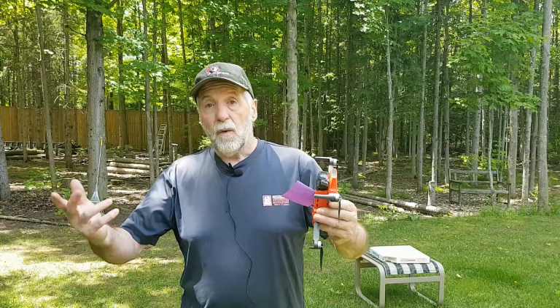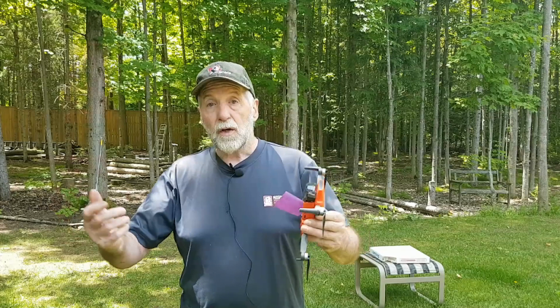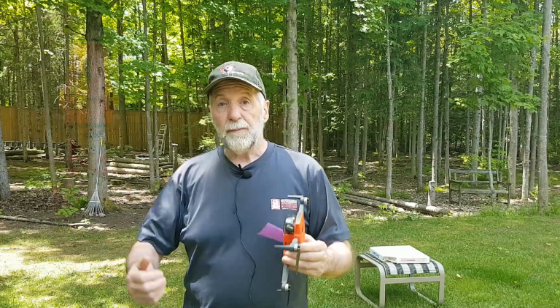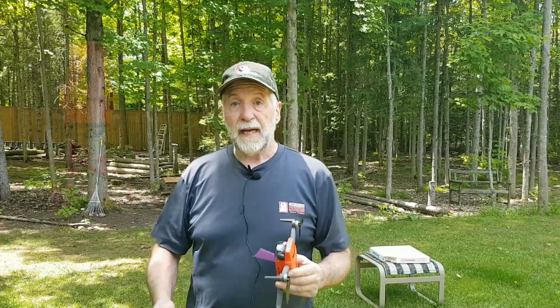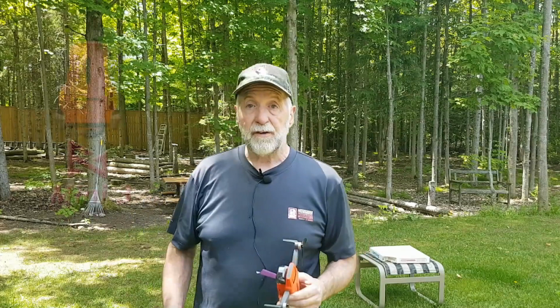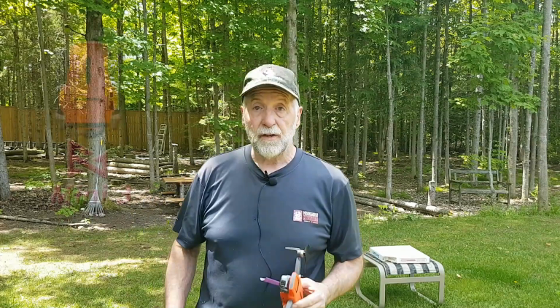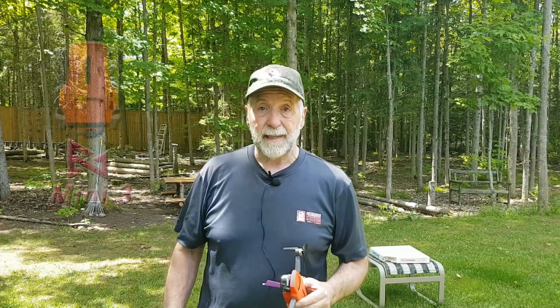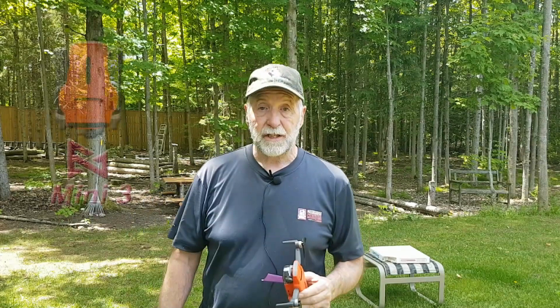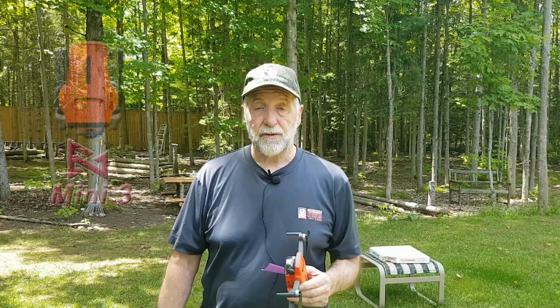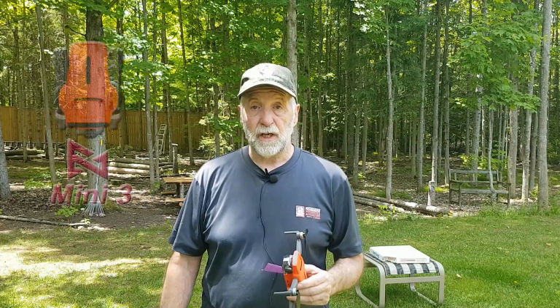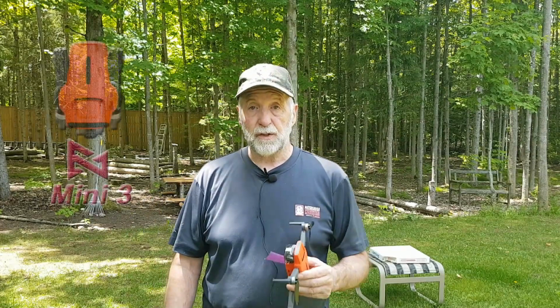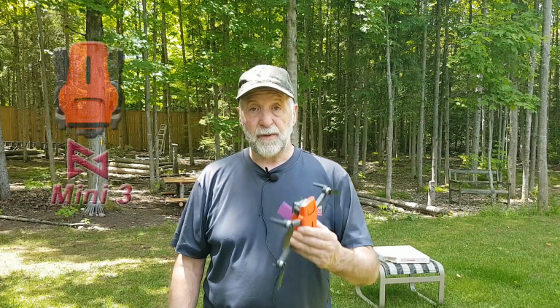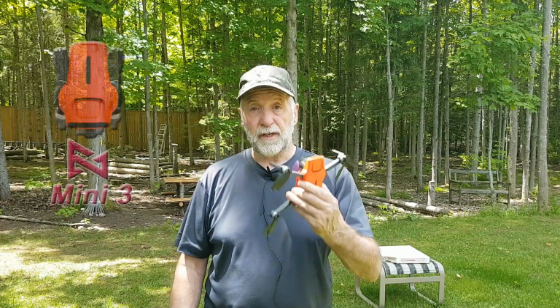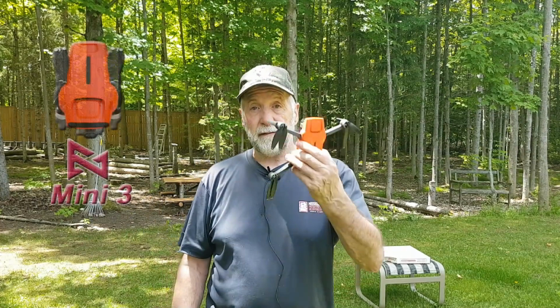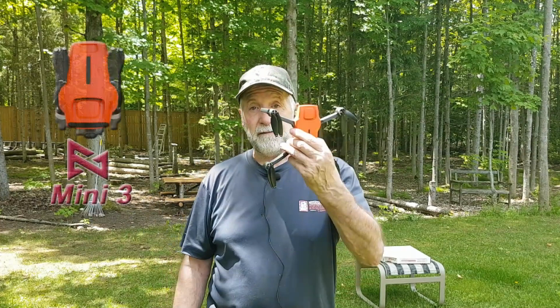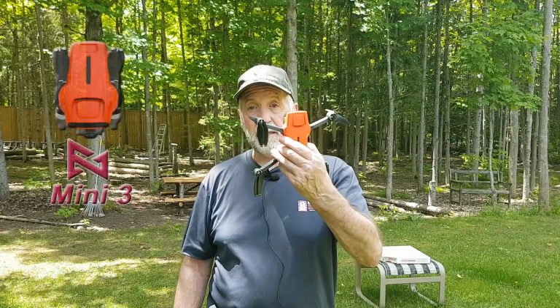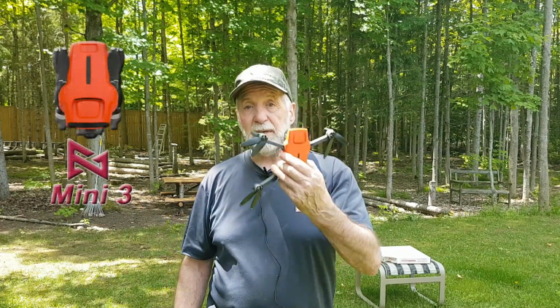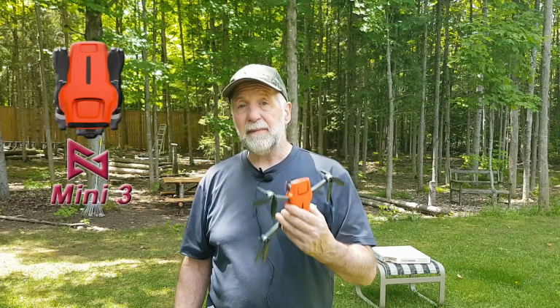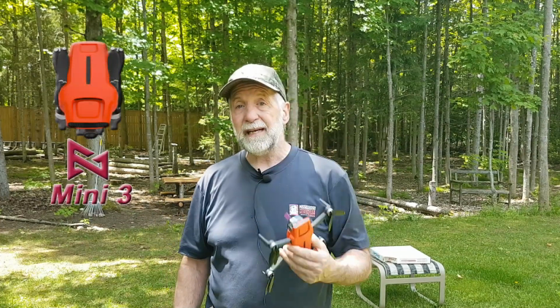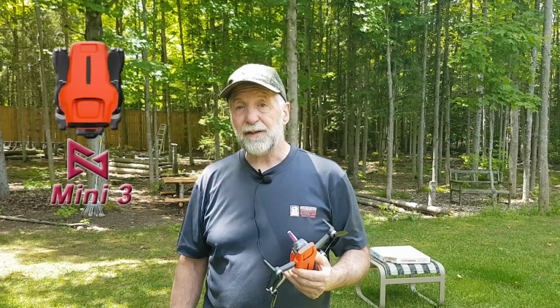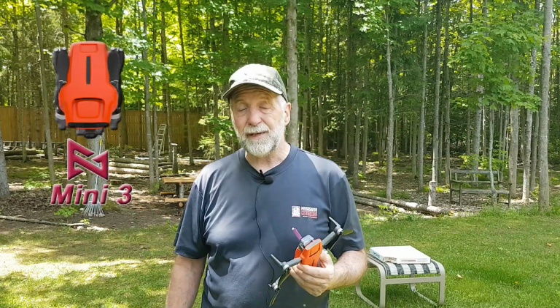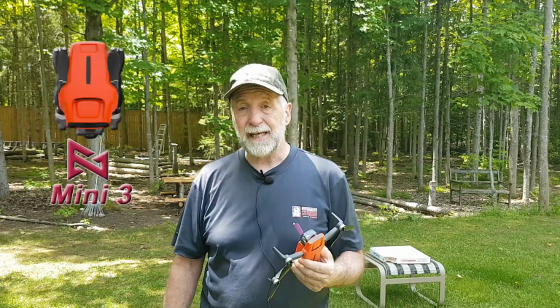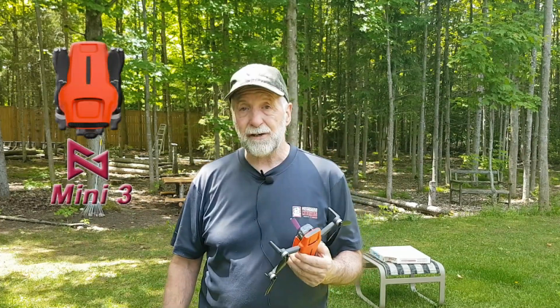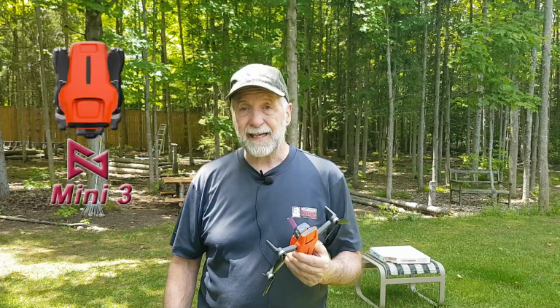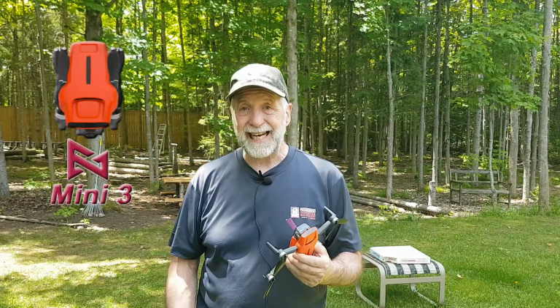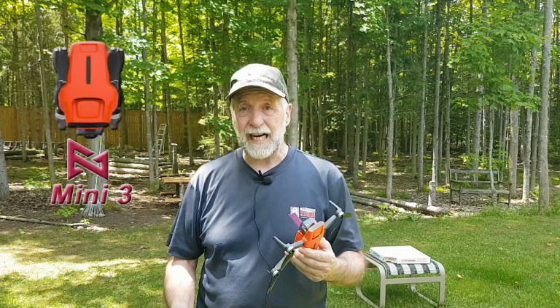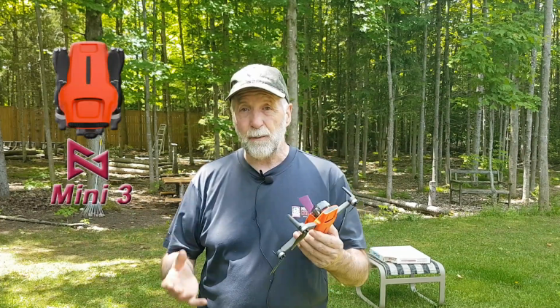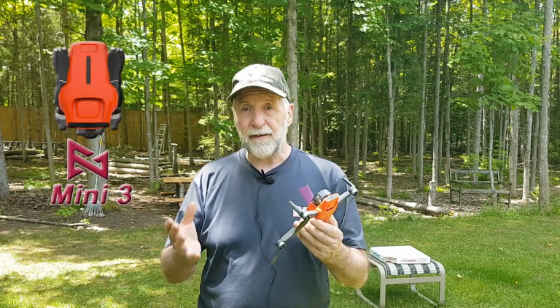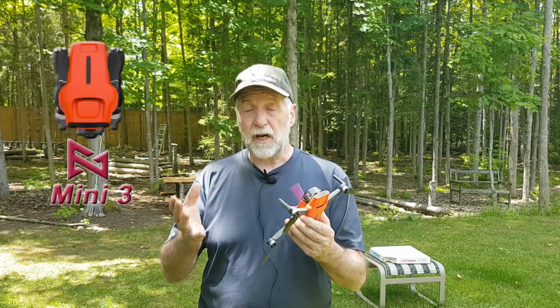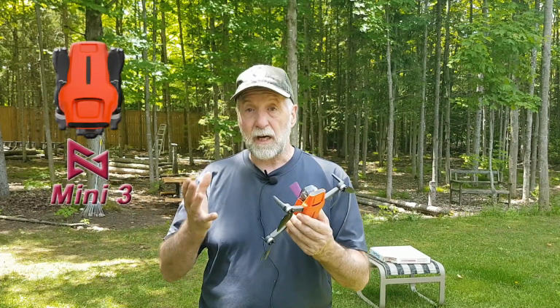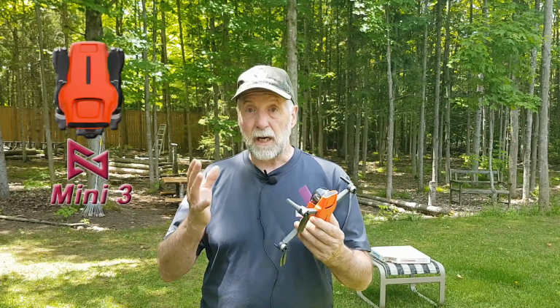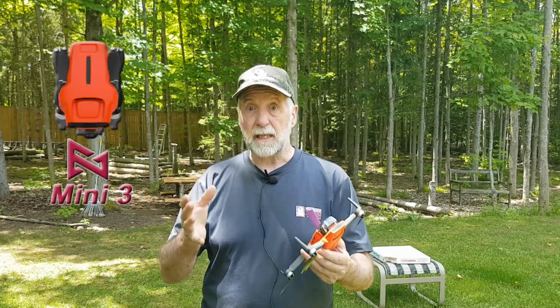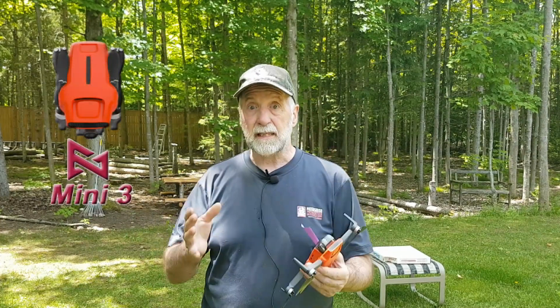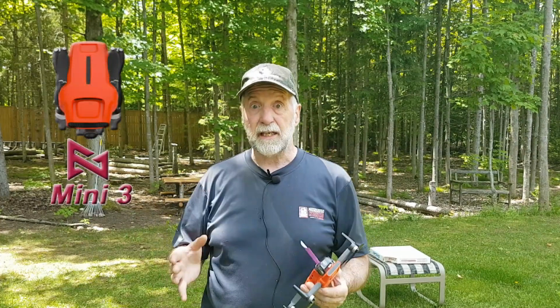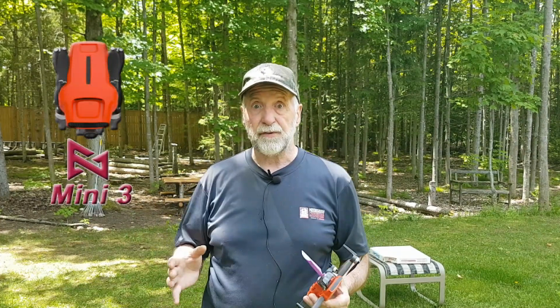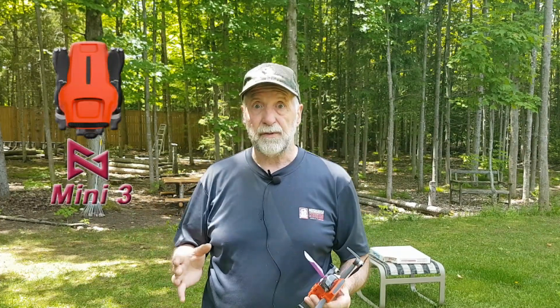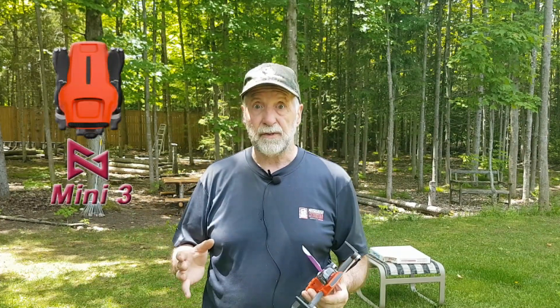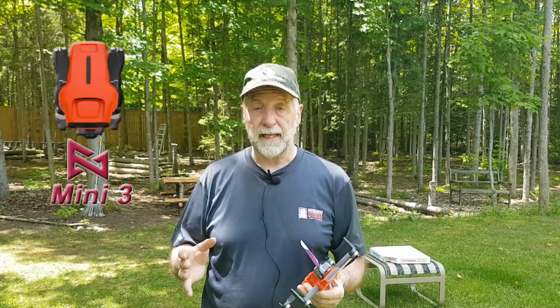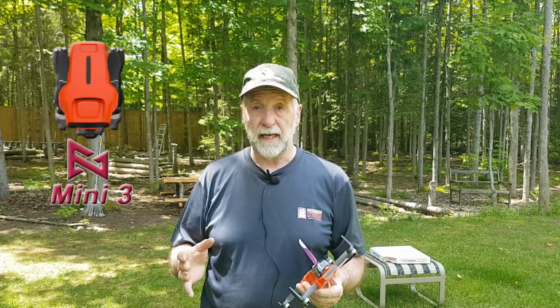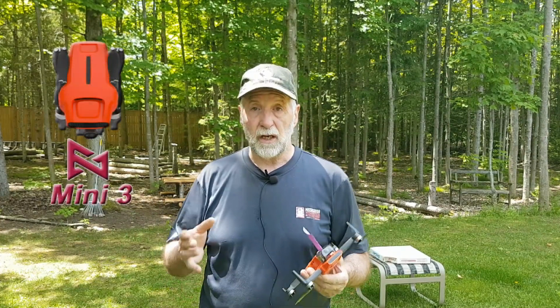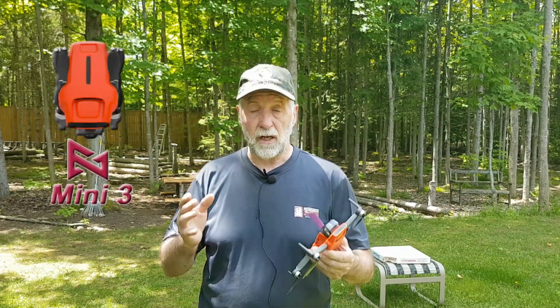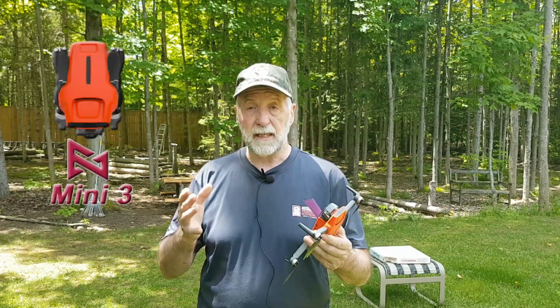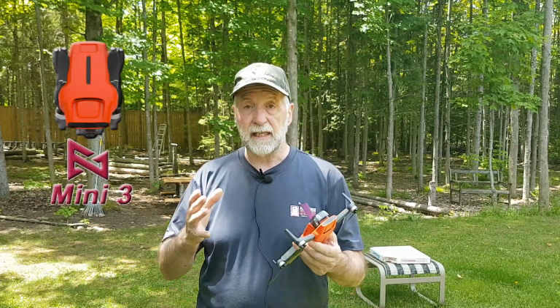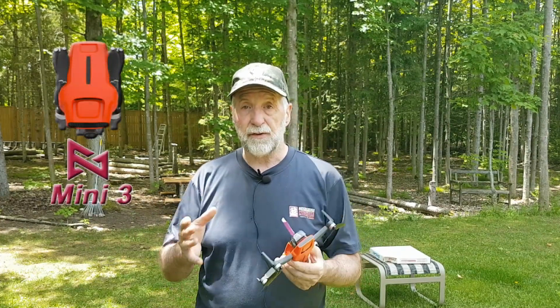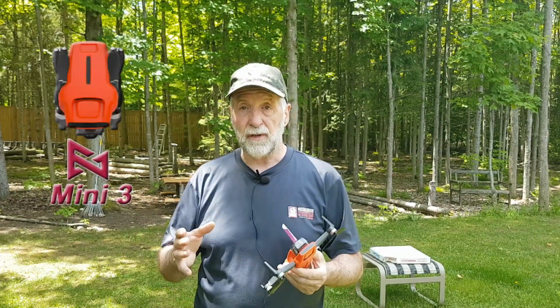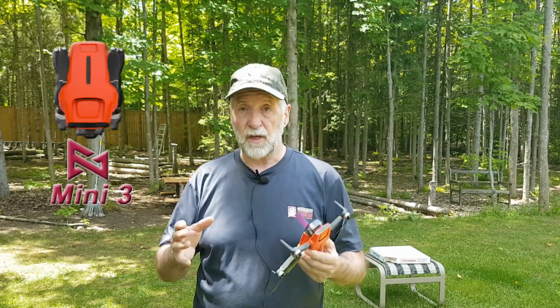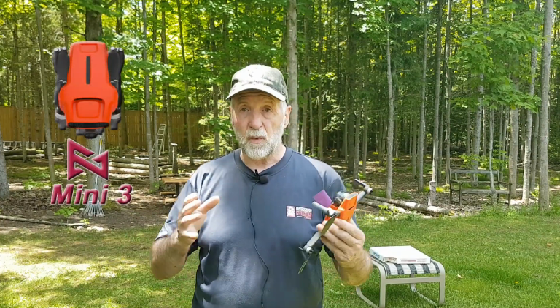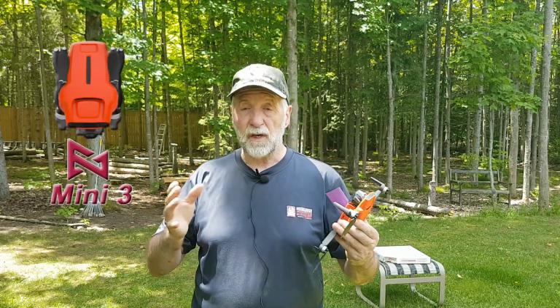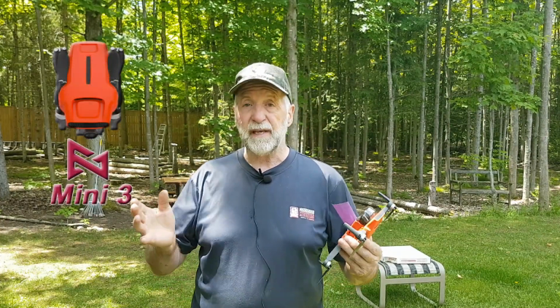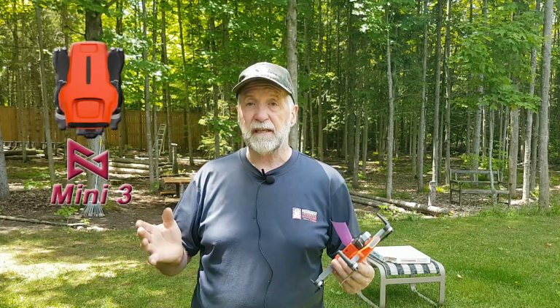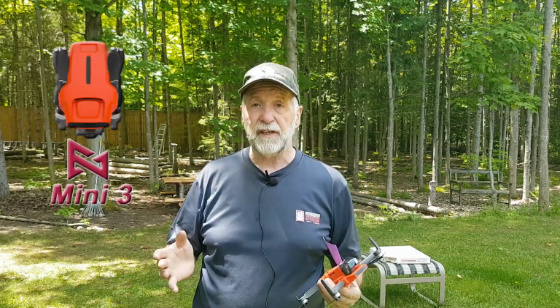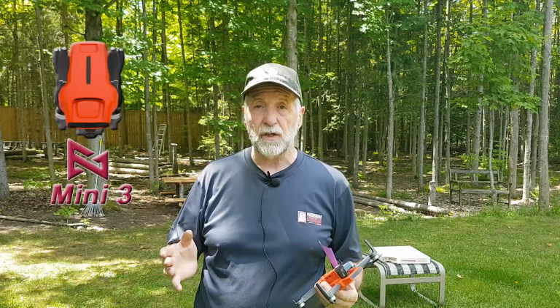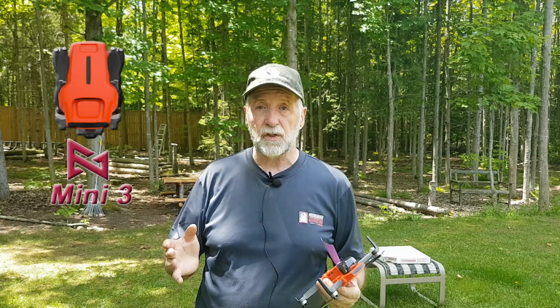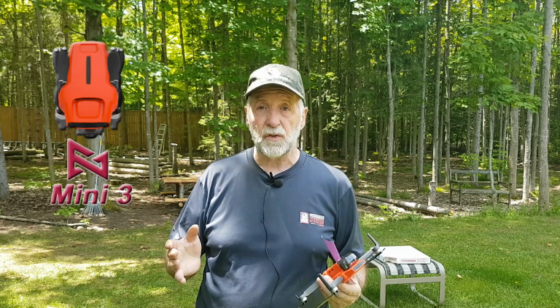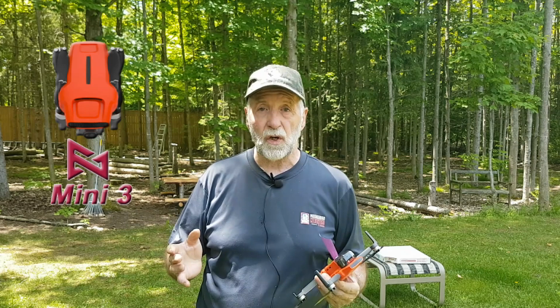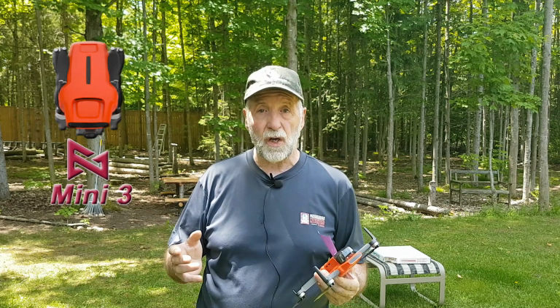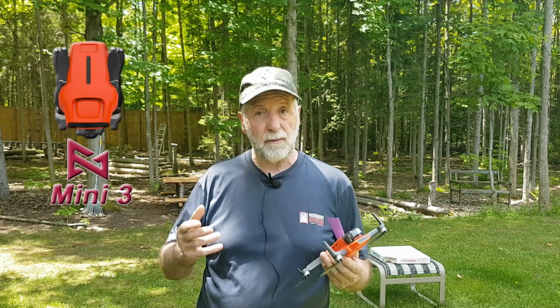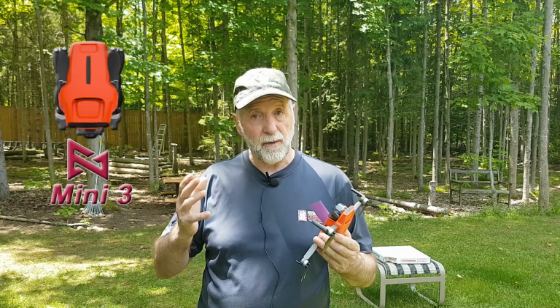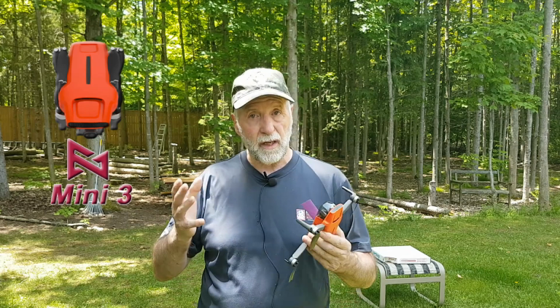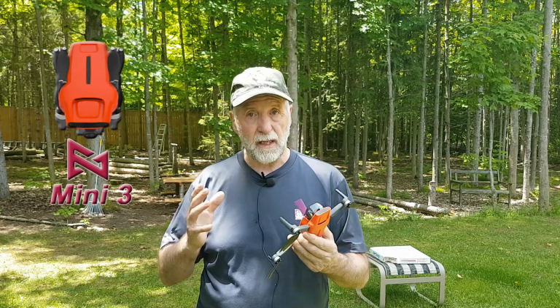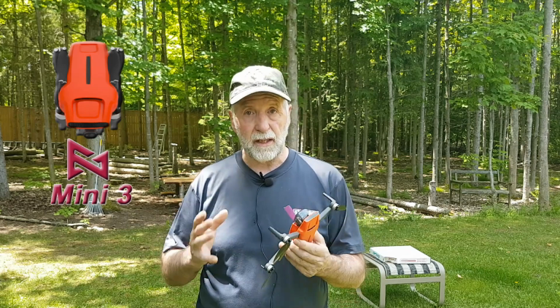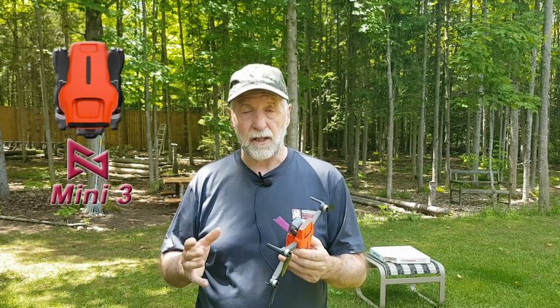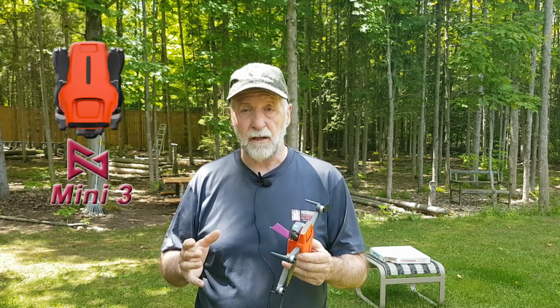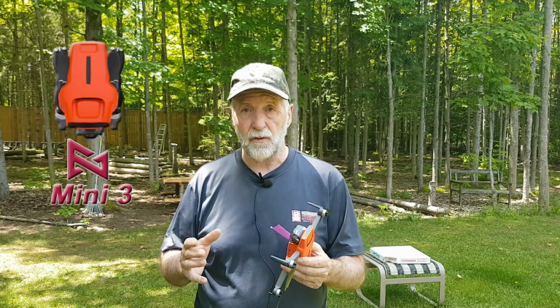Welcome back to Grill Man's Garage. We've got the Femi Mini 3 here today and we've got a lot to cover.